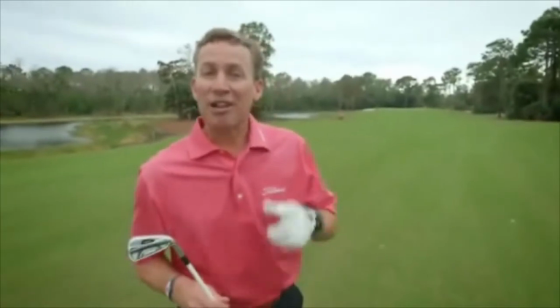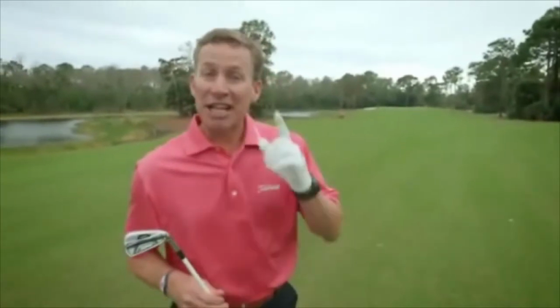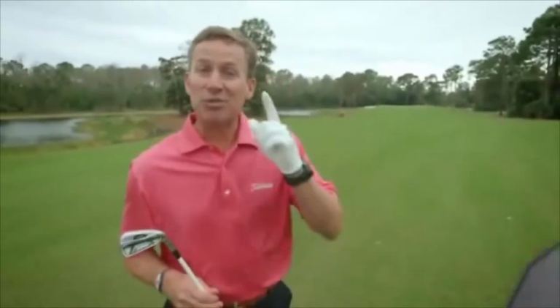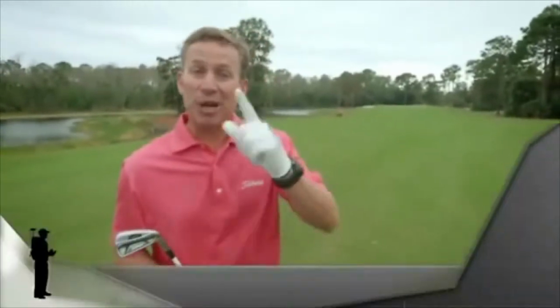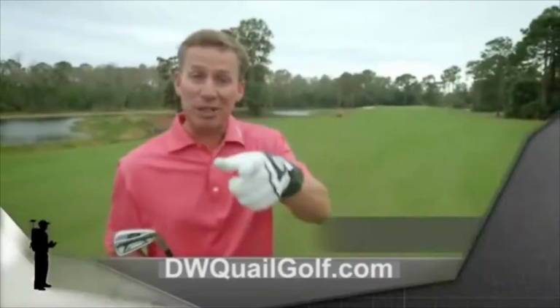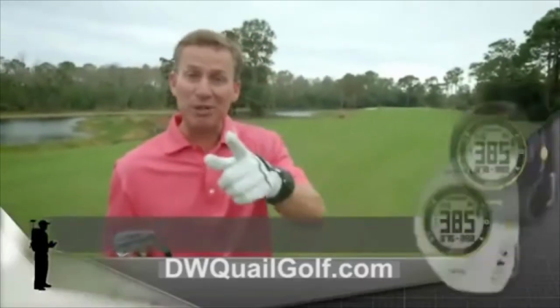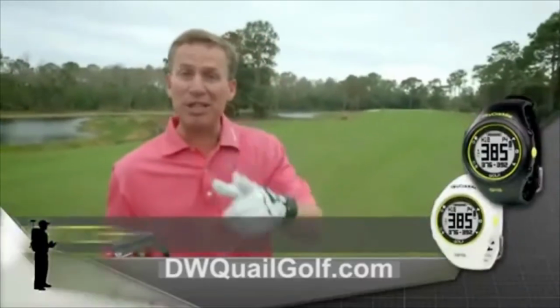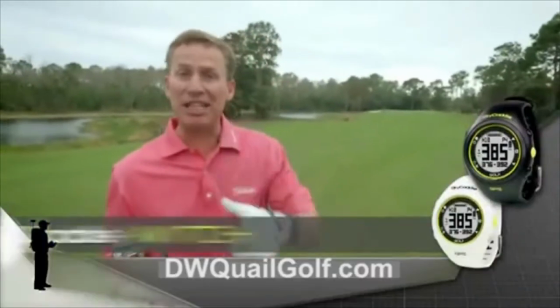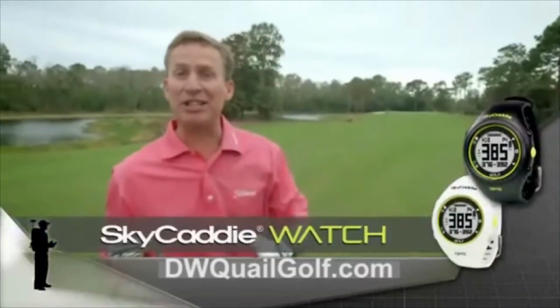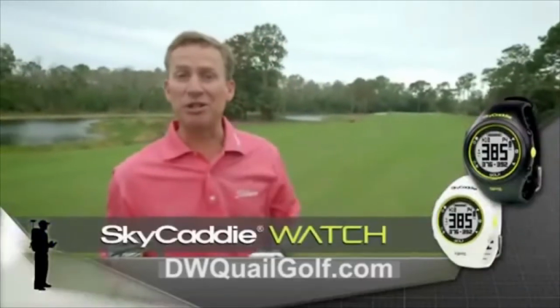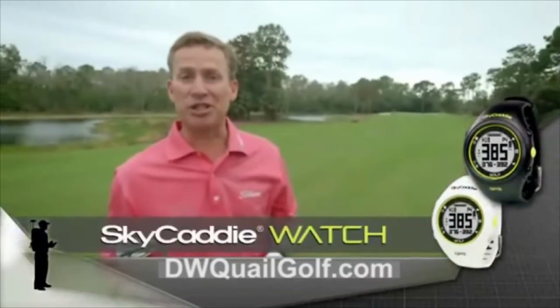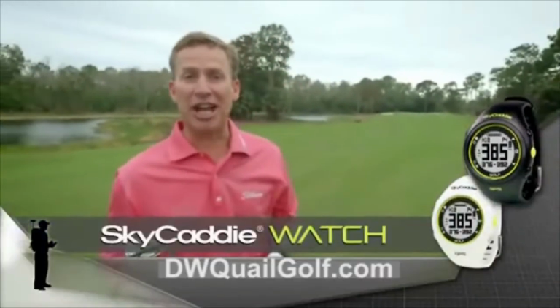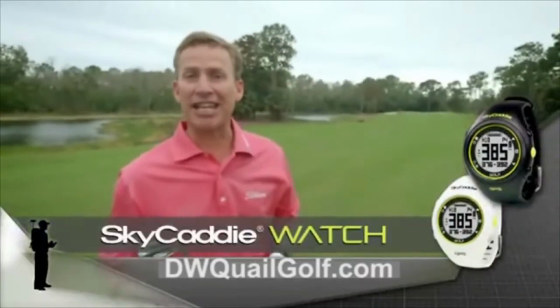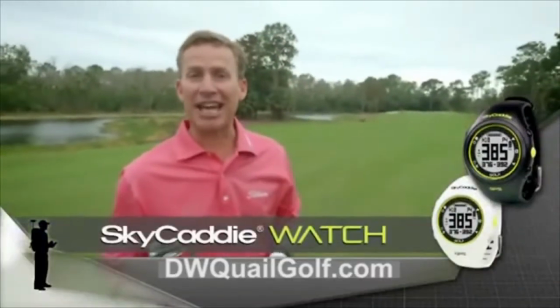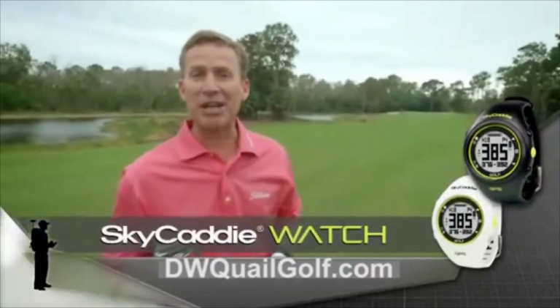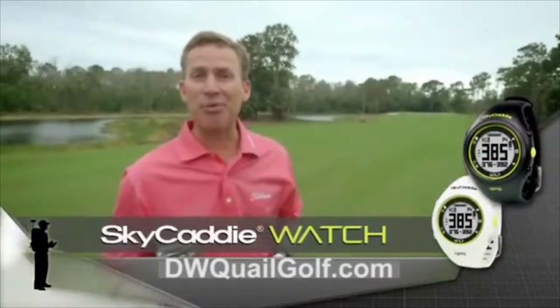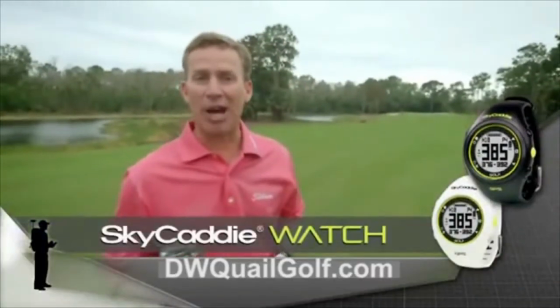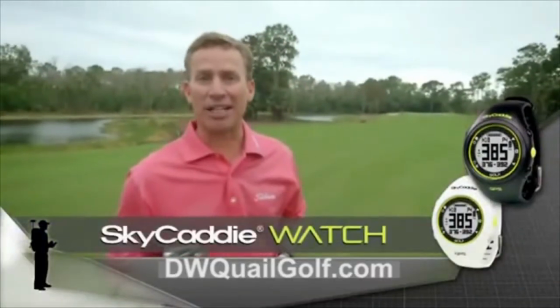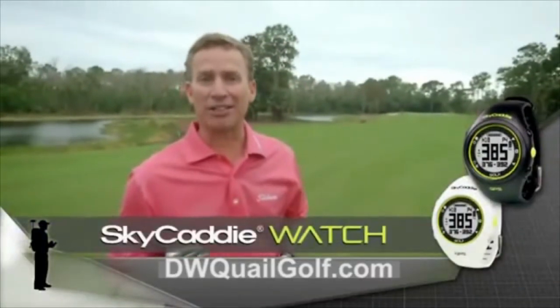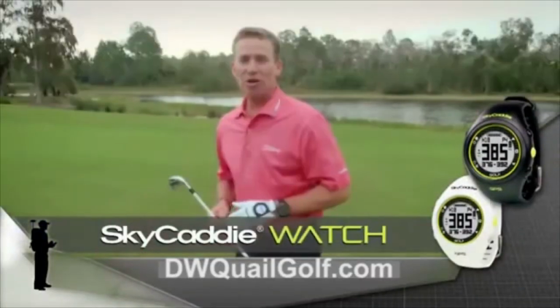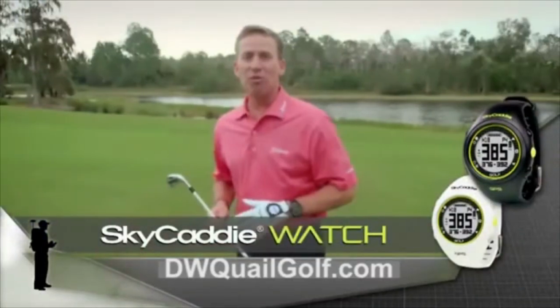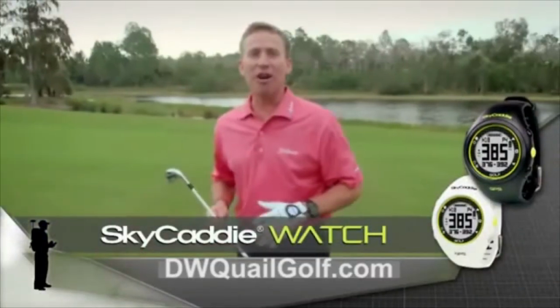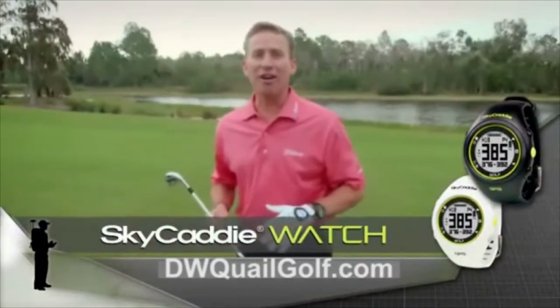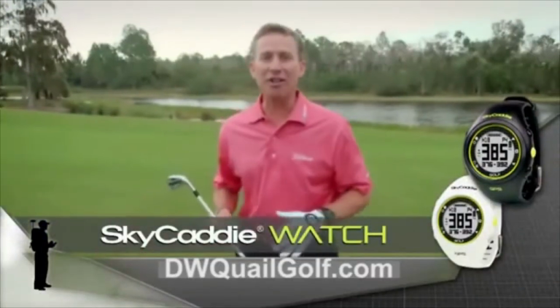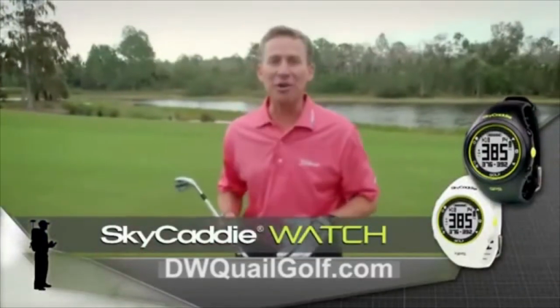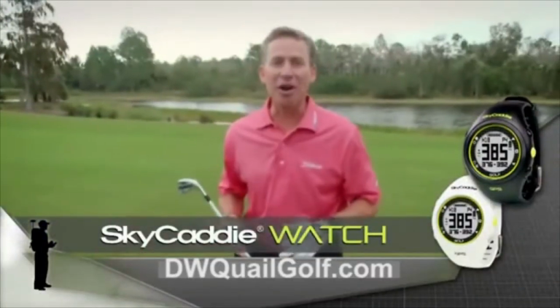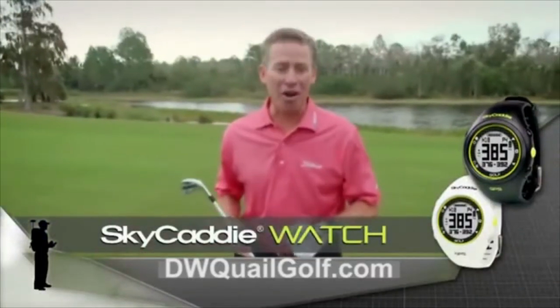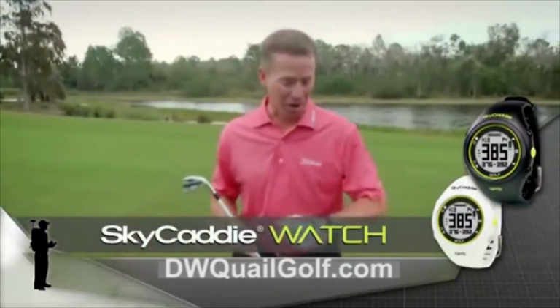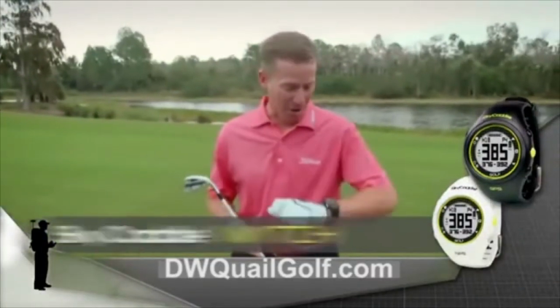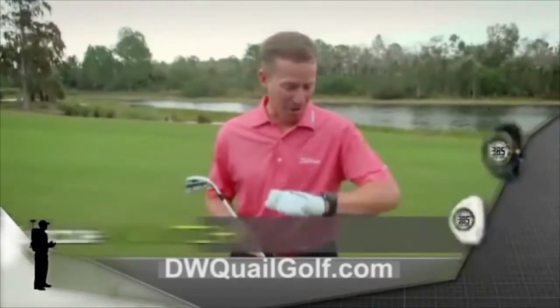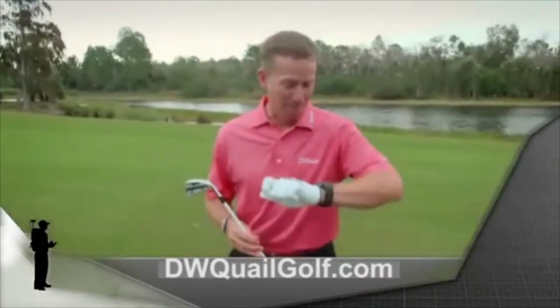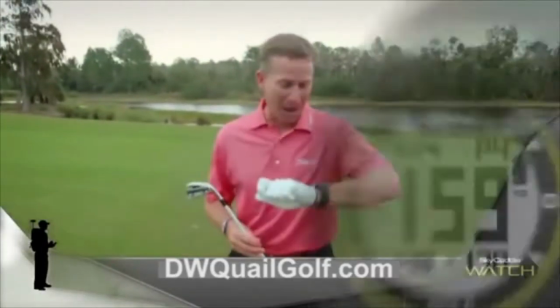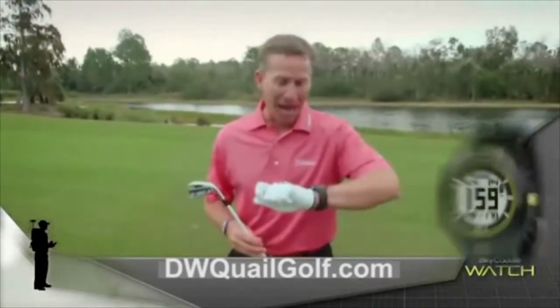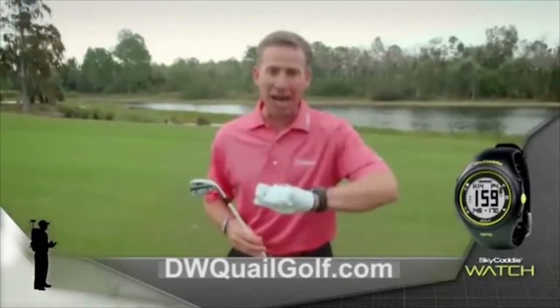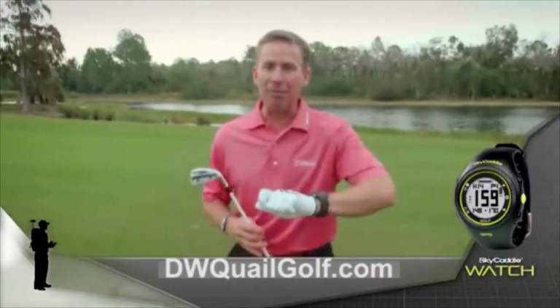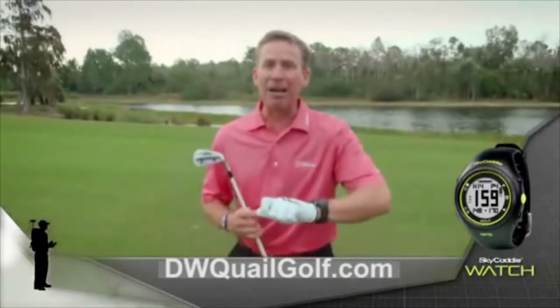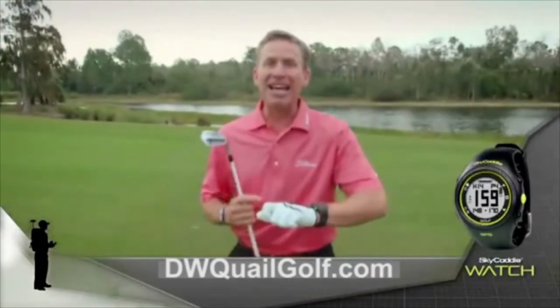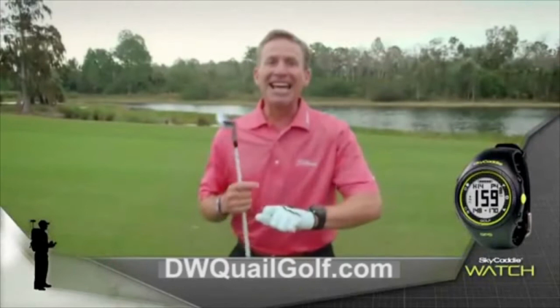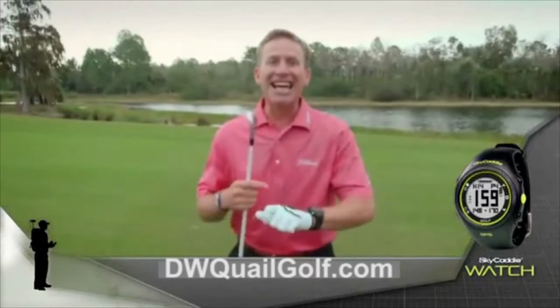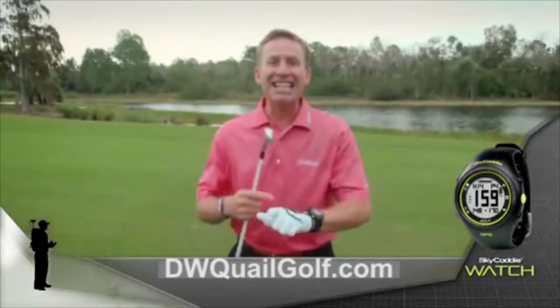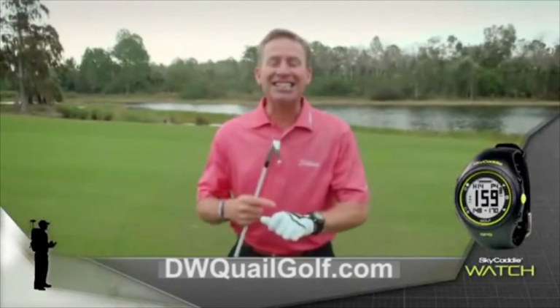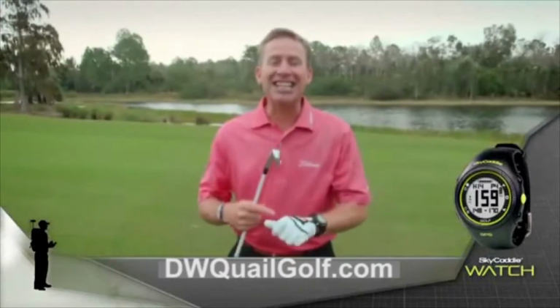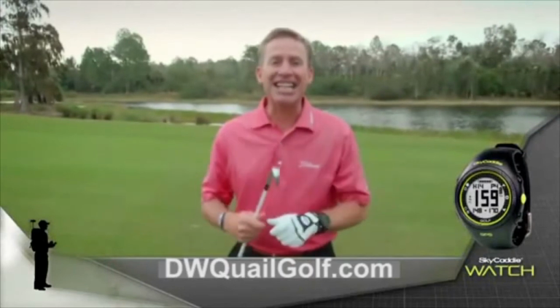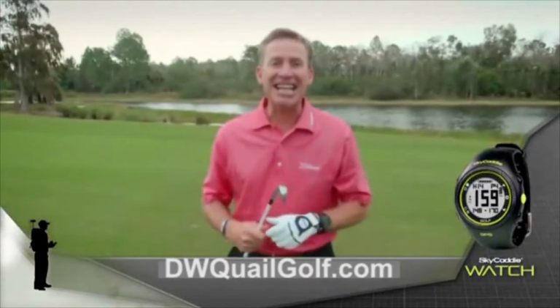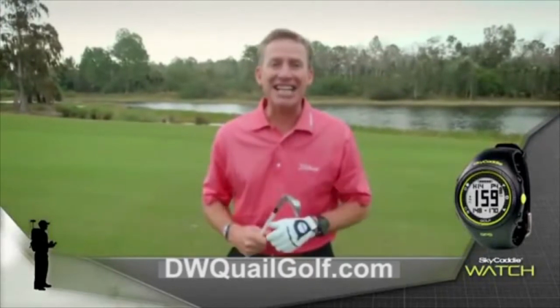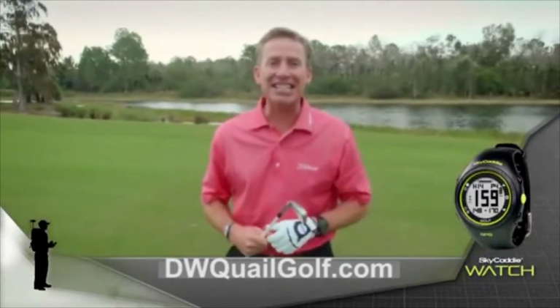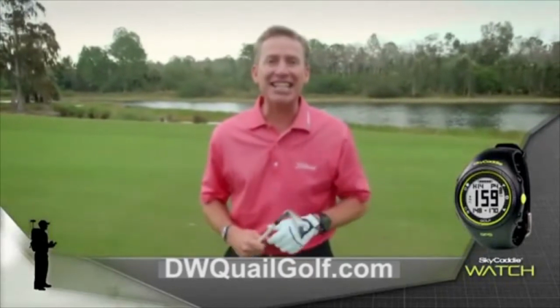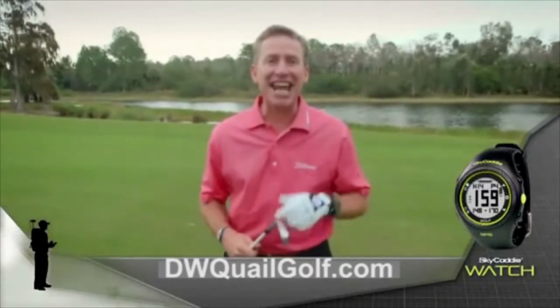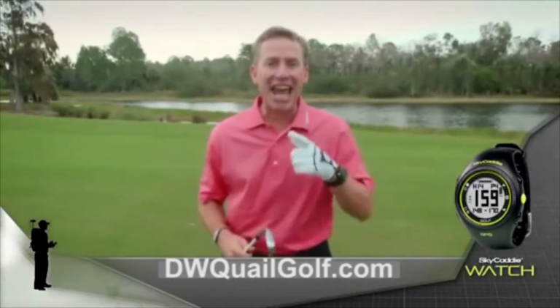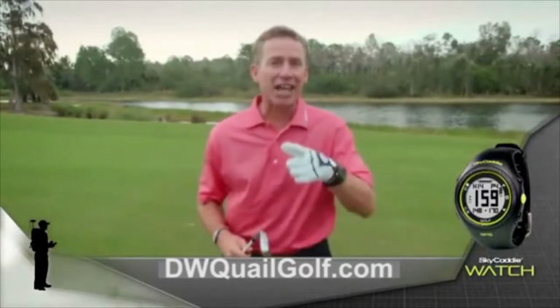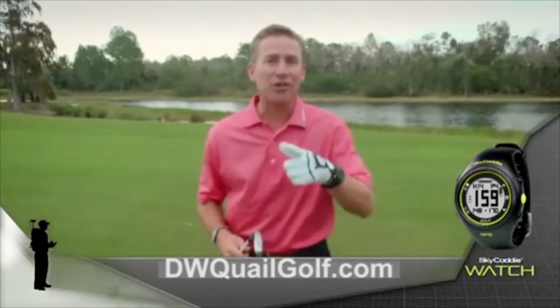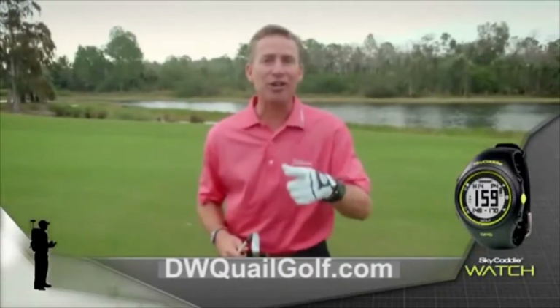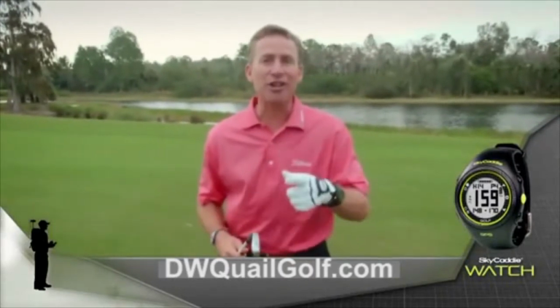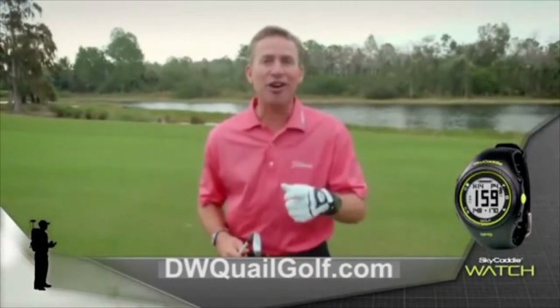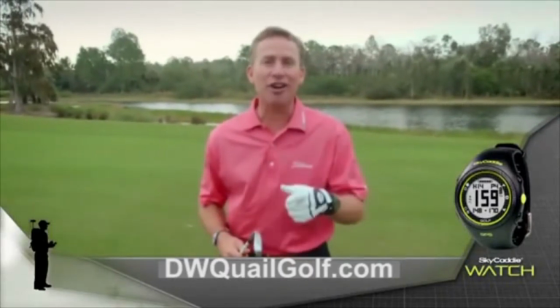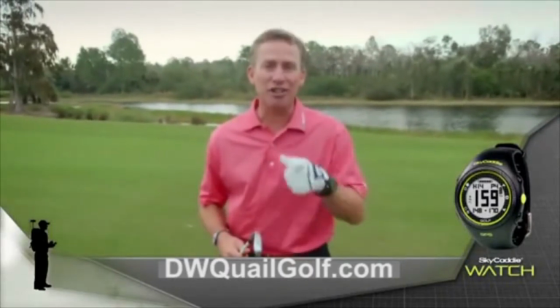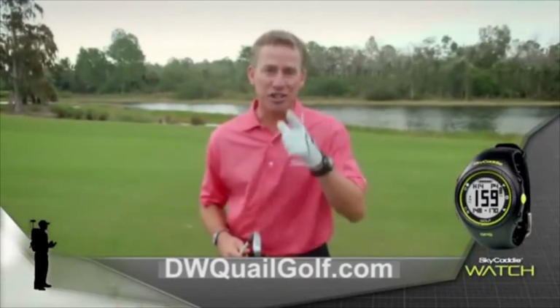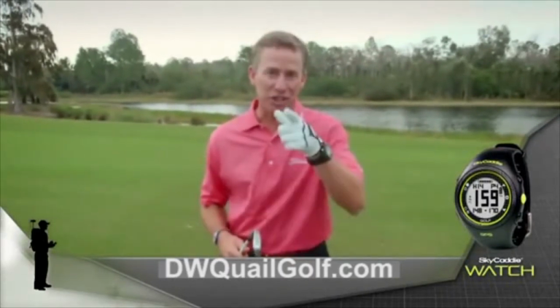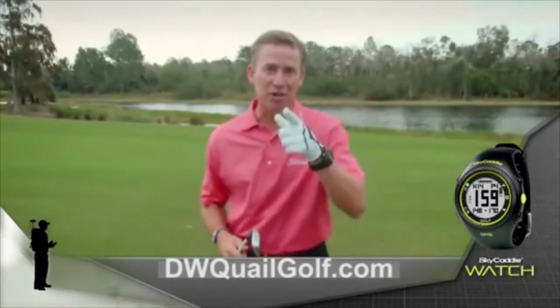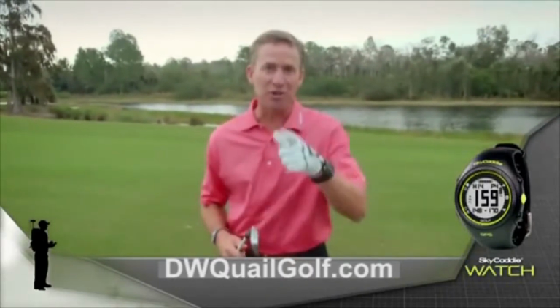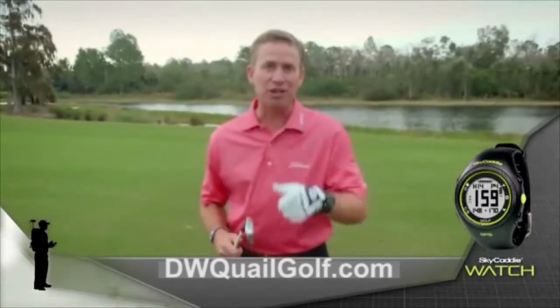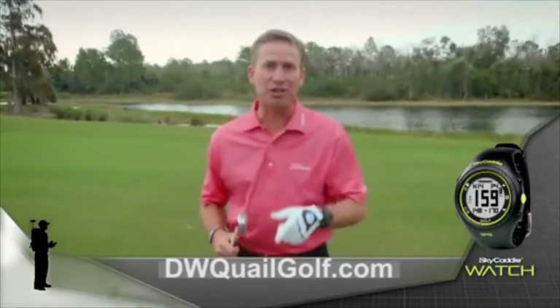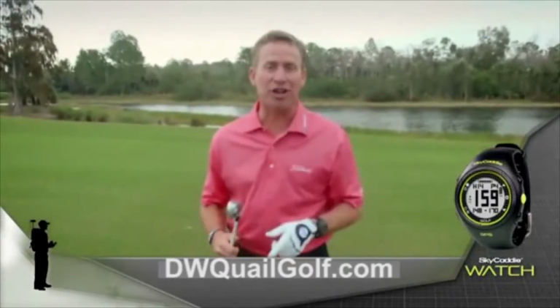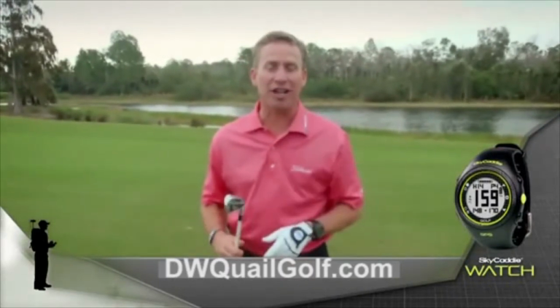That's why you need the new Sky Caddy Watch. Wherever you are — bam! Instant, easy, accurate yardage that you can trust.